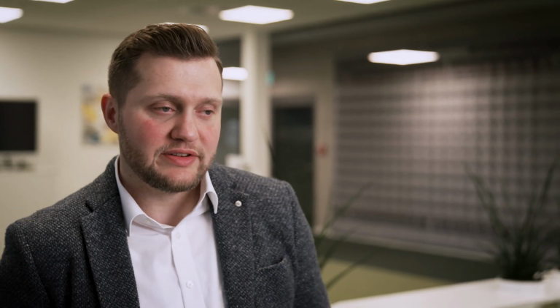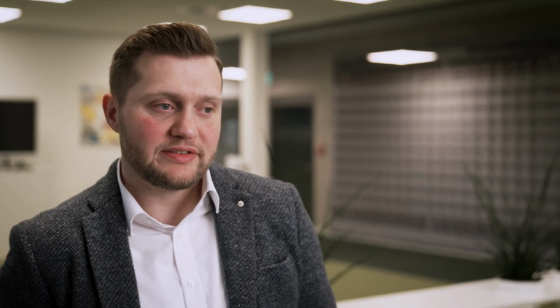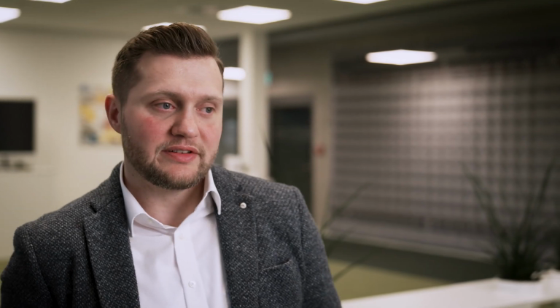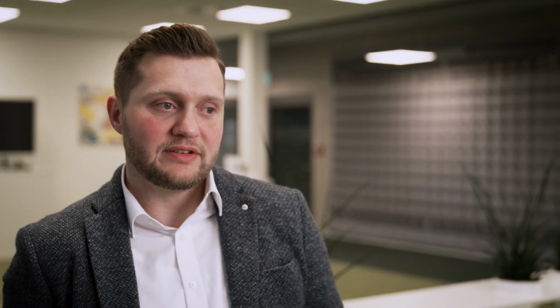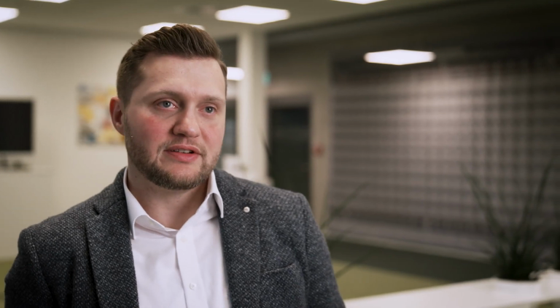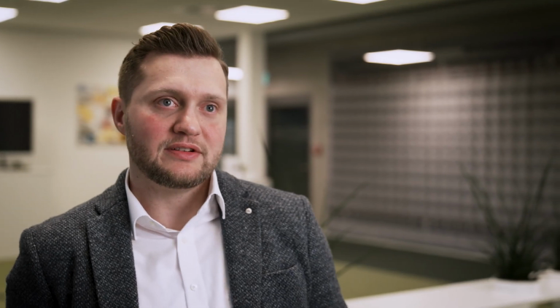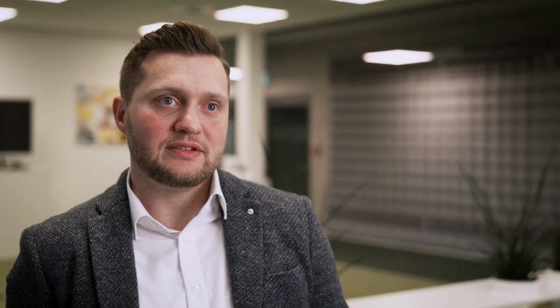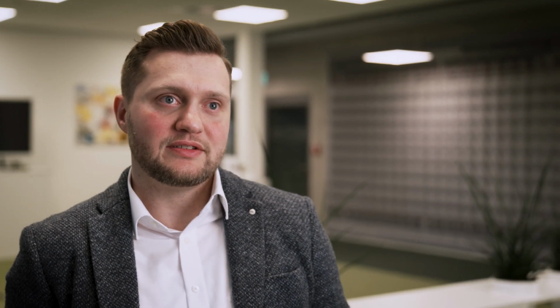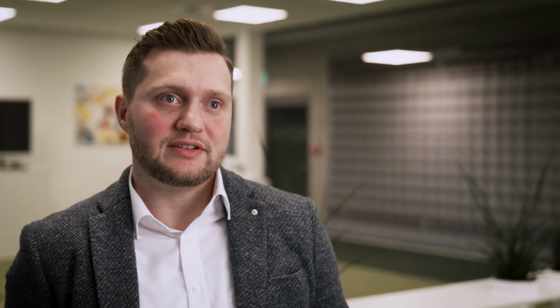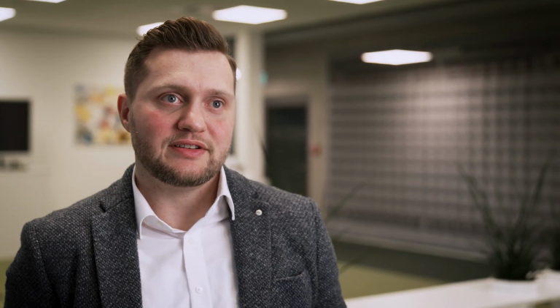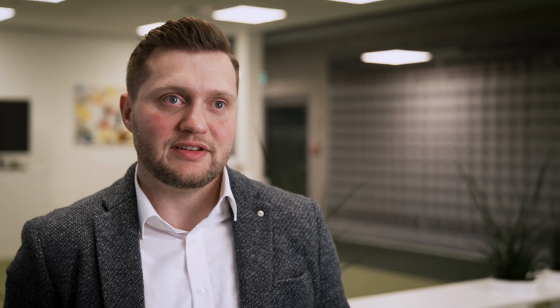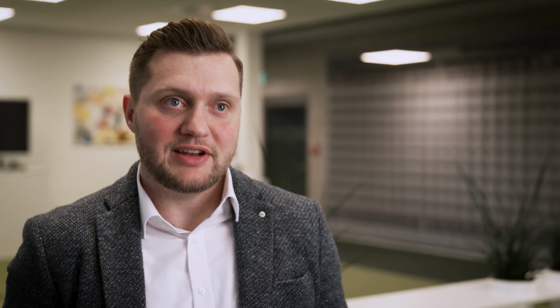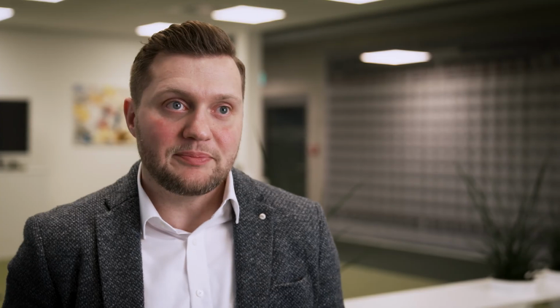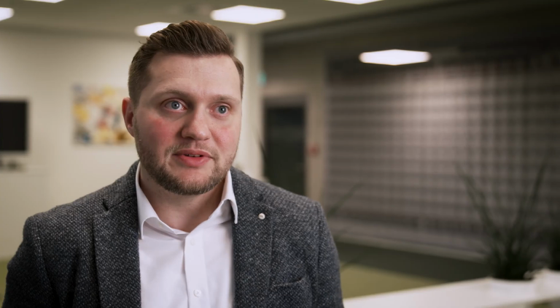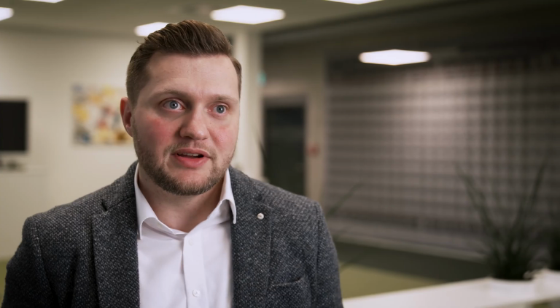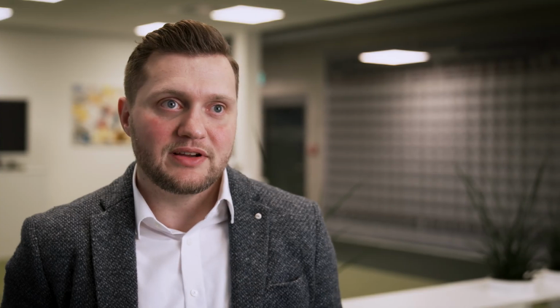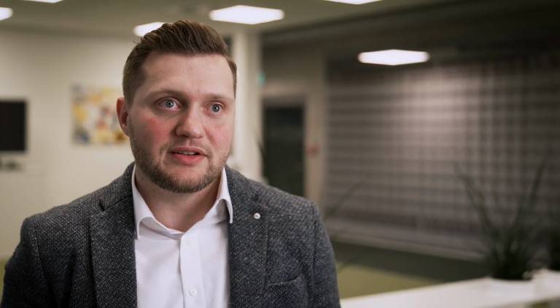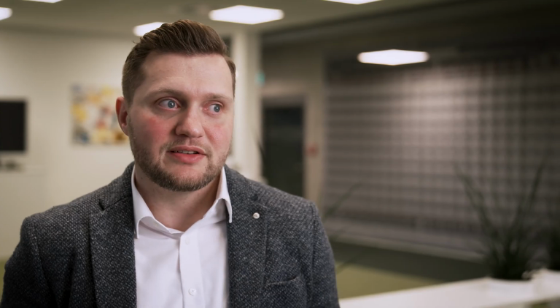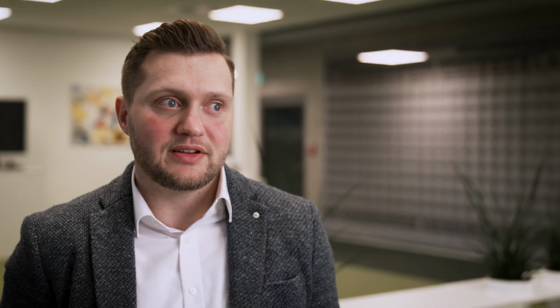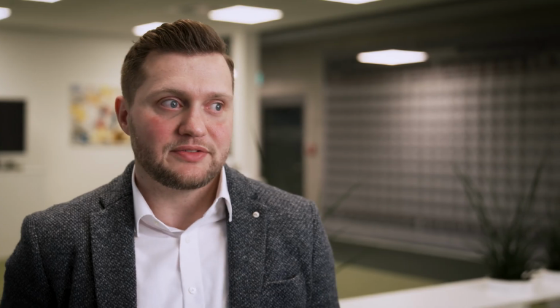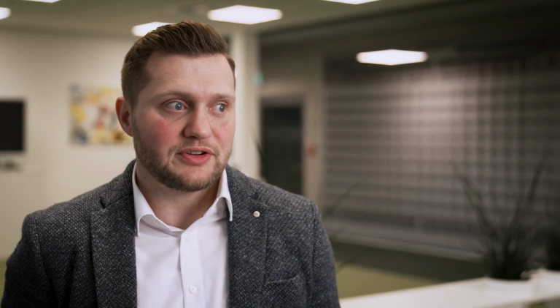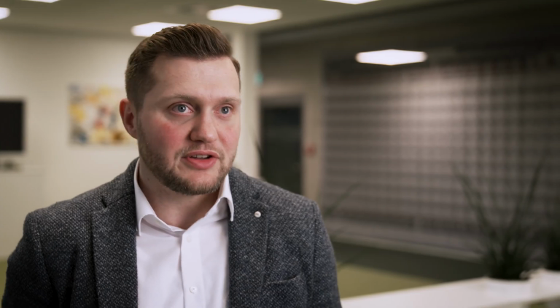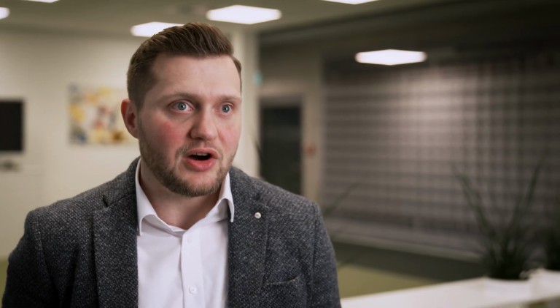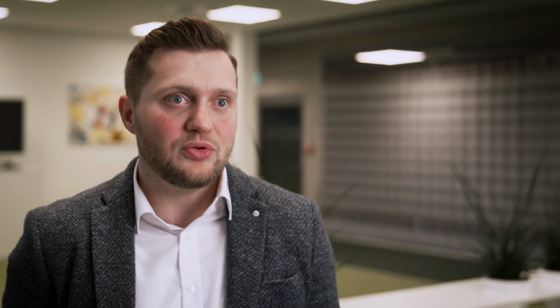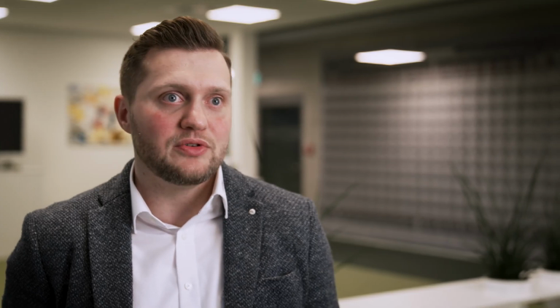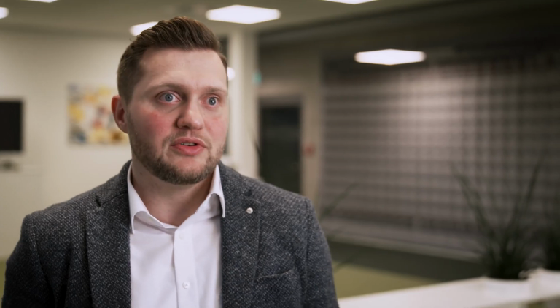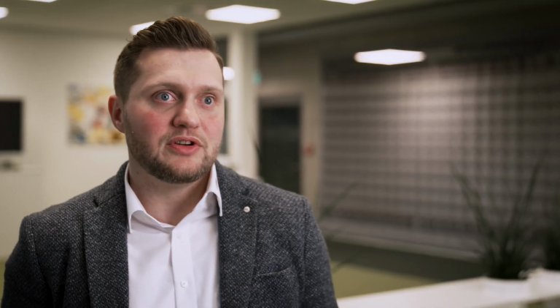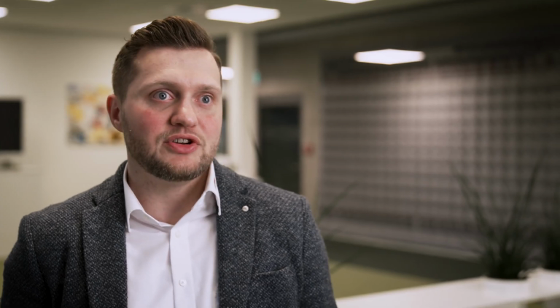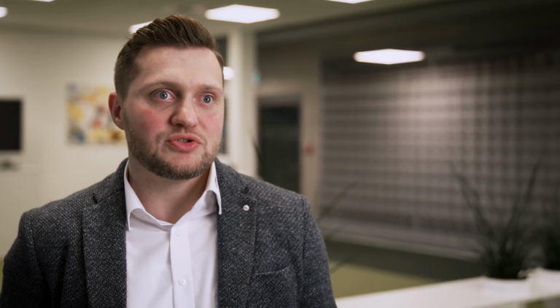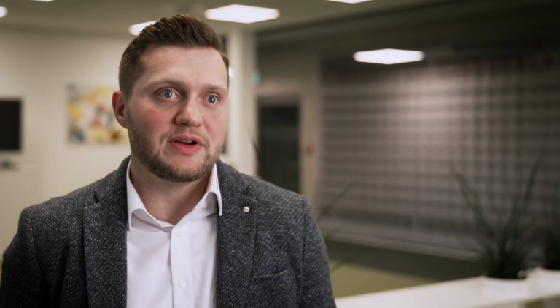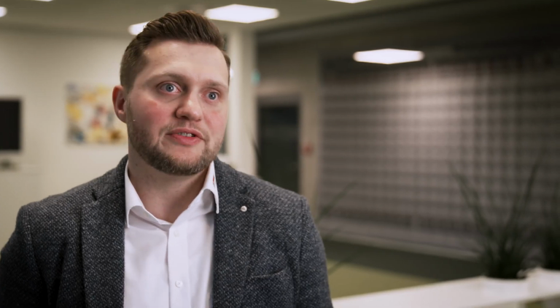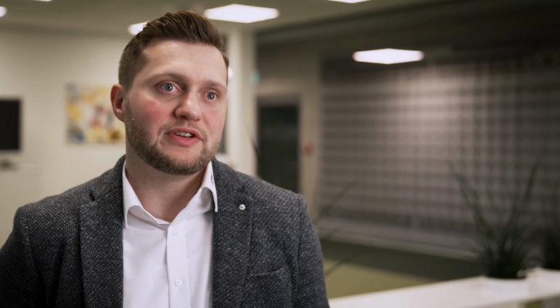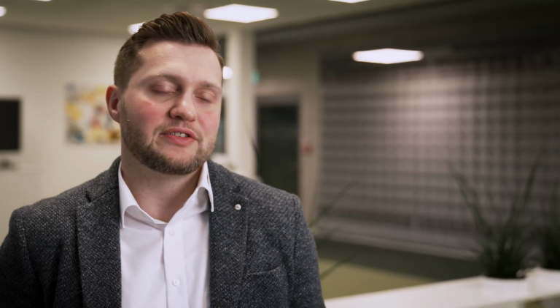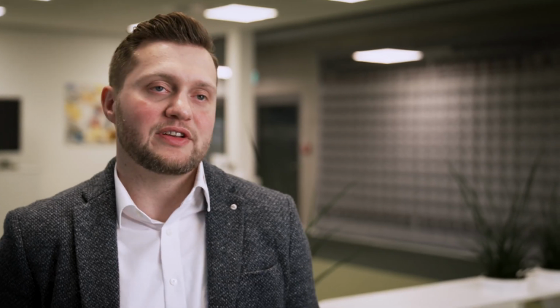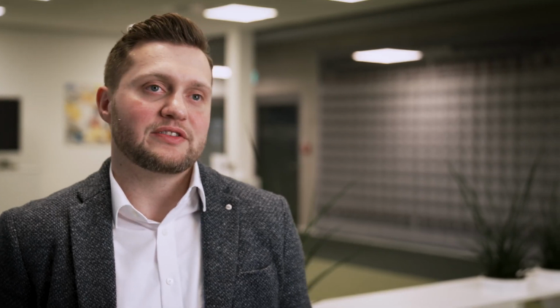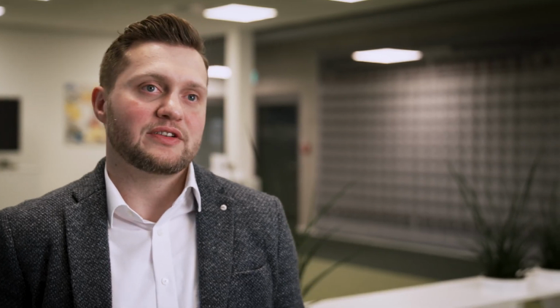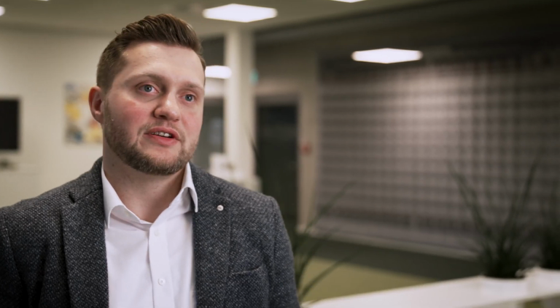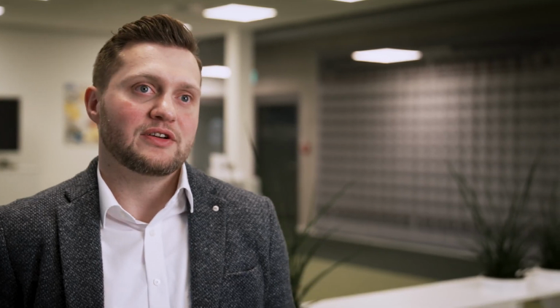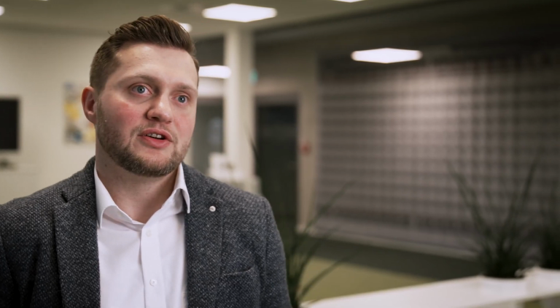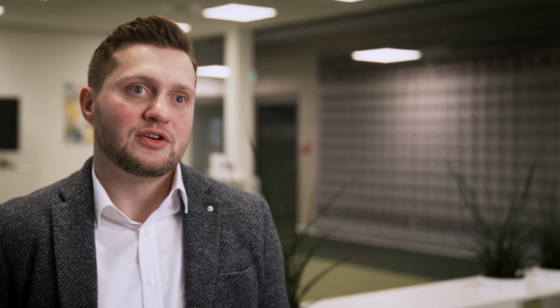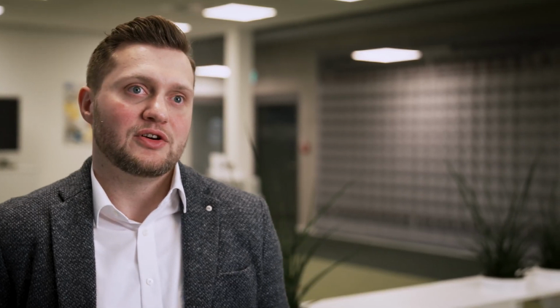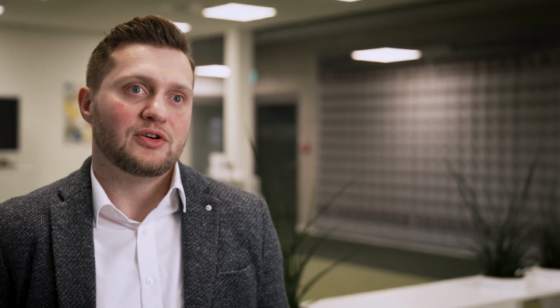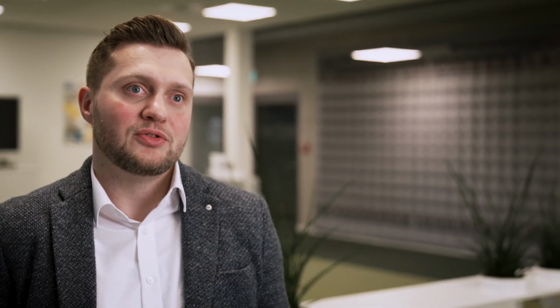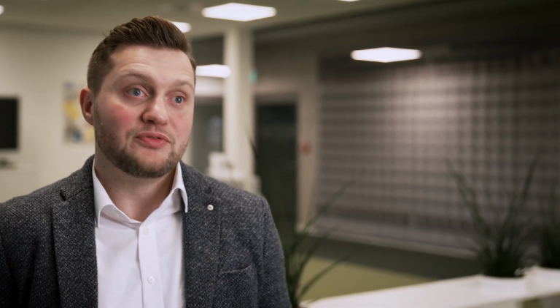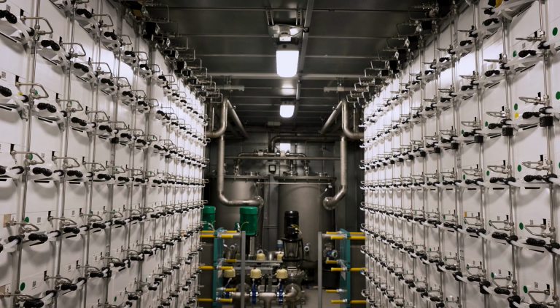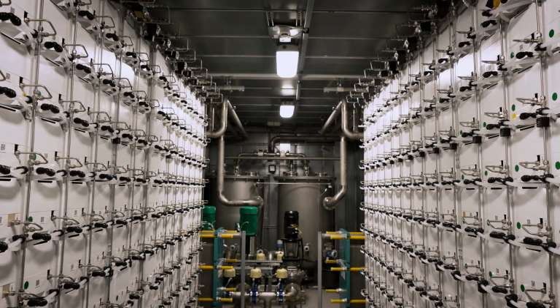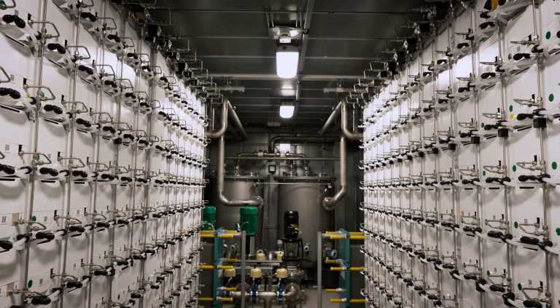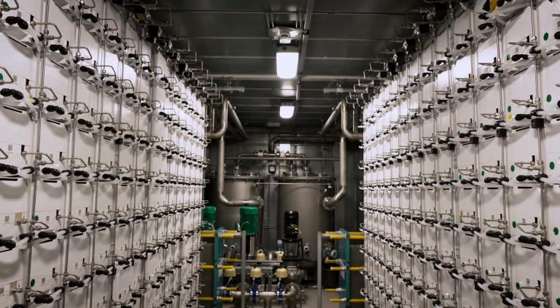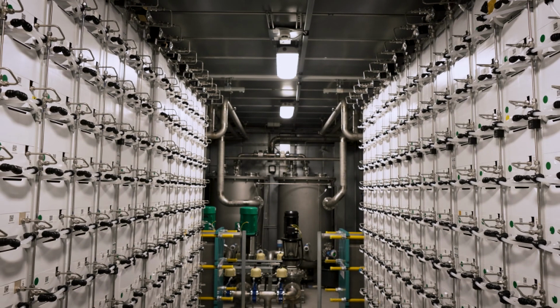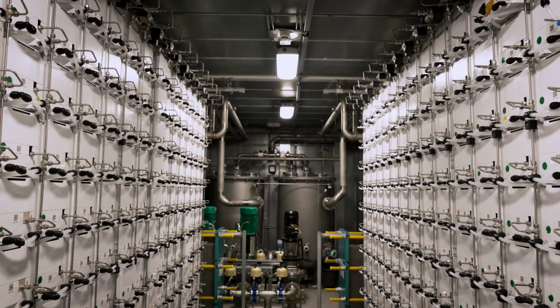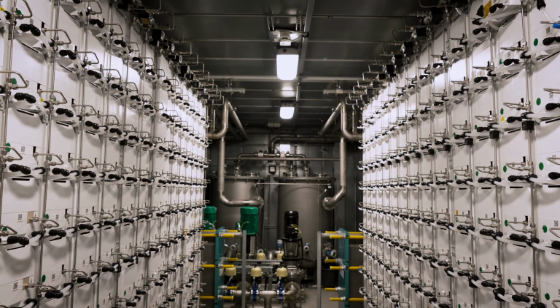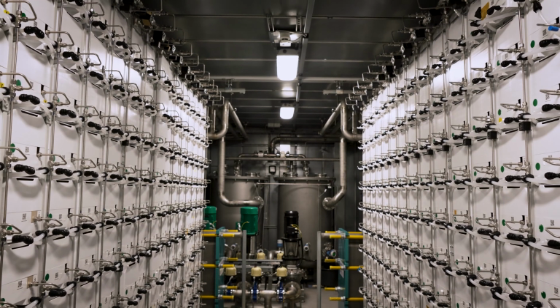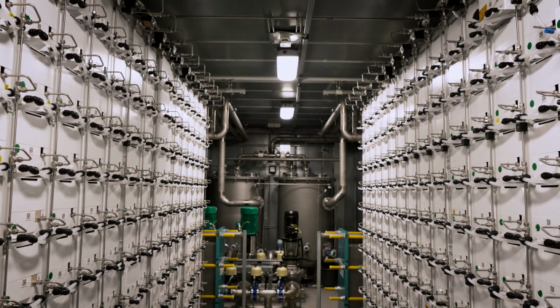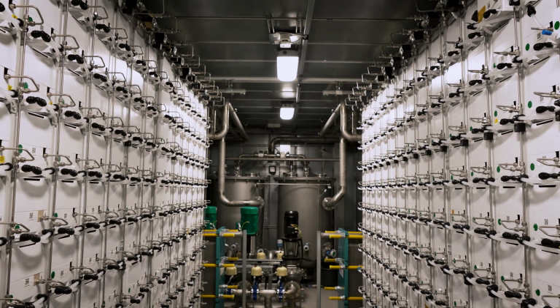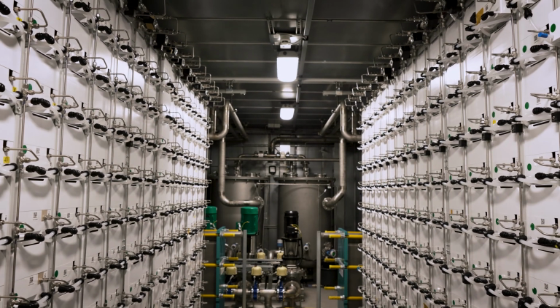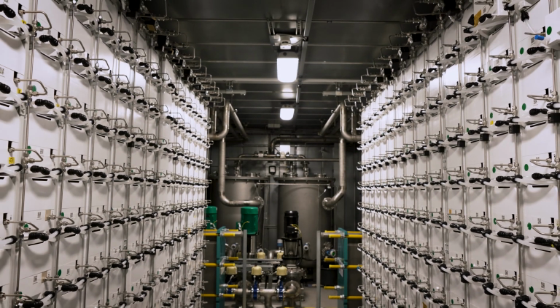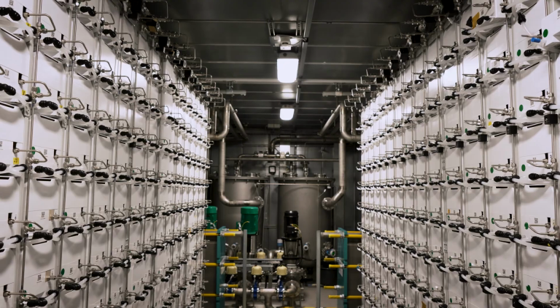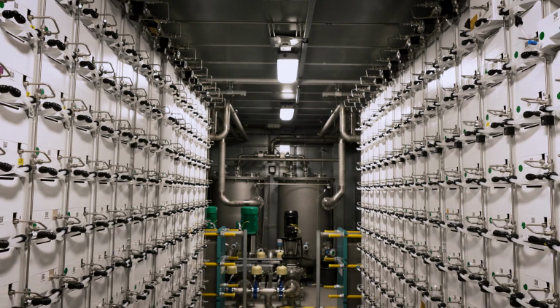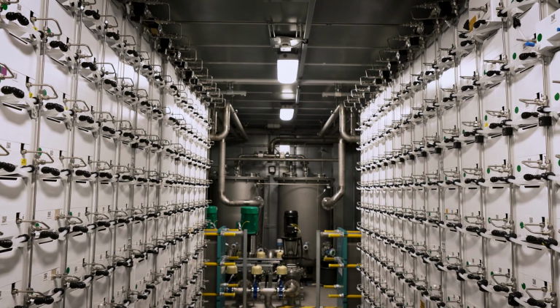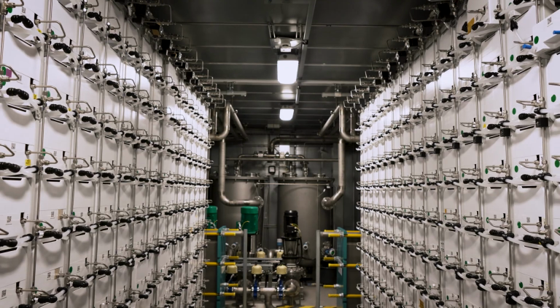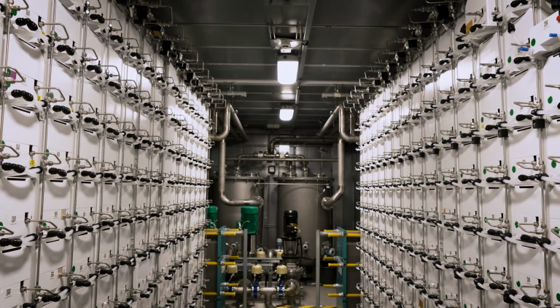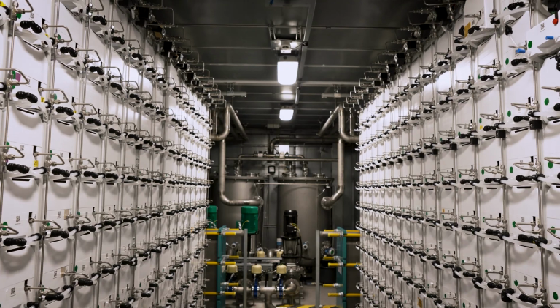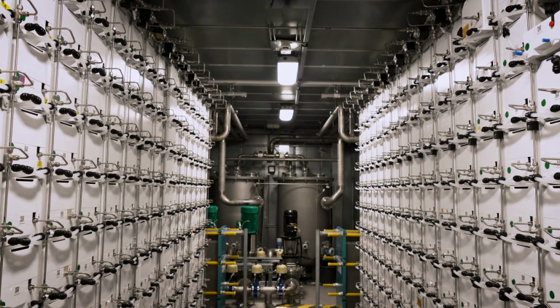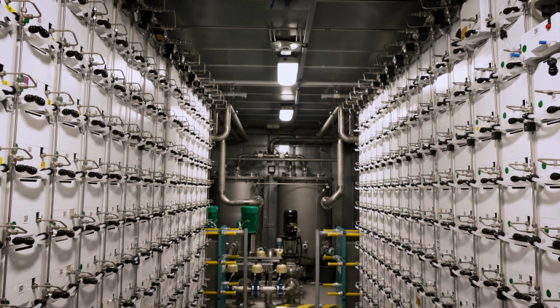It makes me proud that ANAPTA is placing its trust in Schwer Fittings and that we can simply be a part of this energy future.